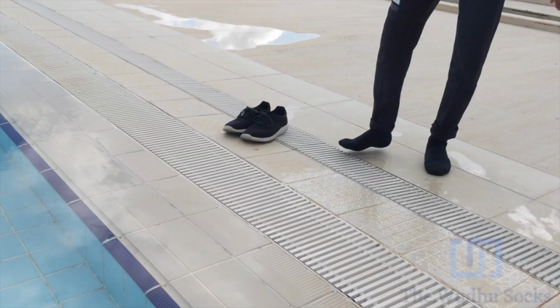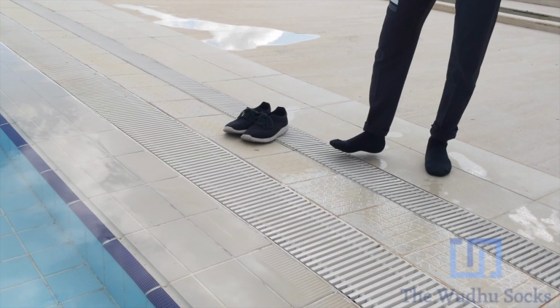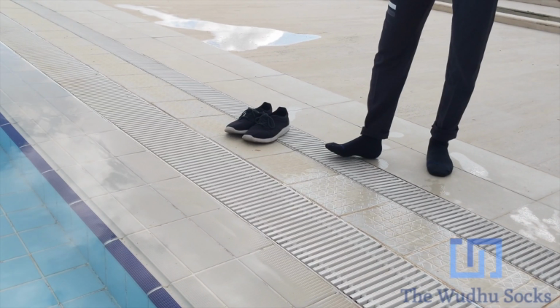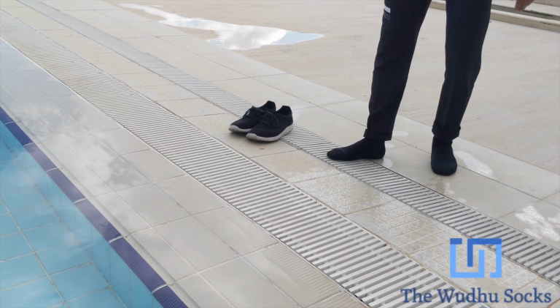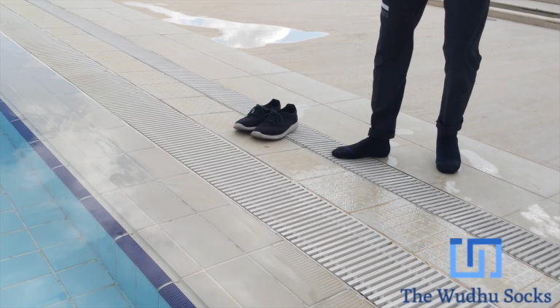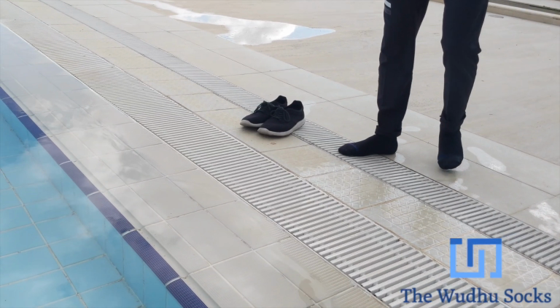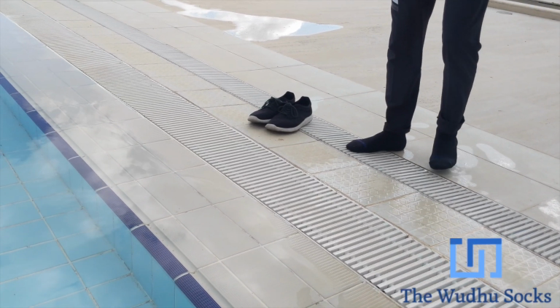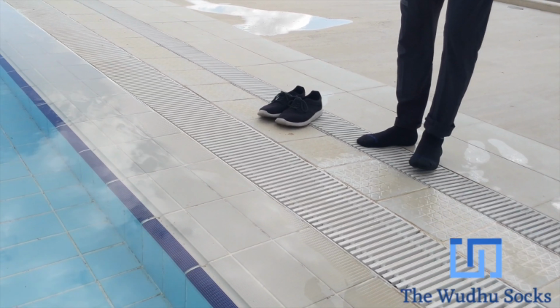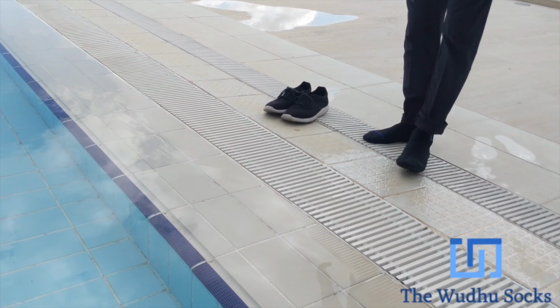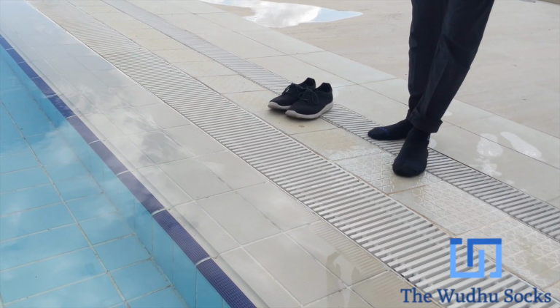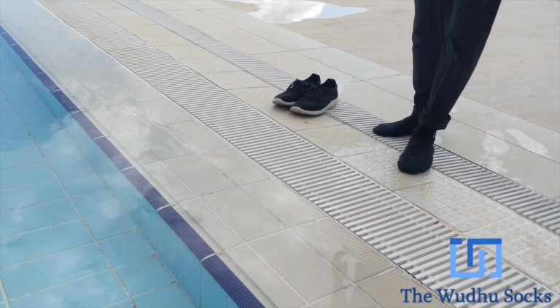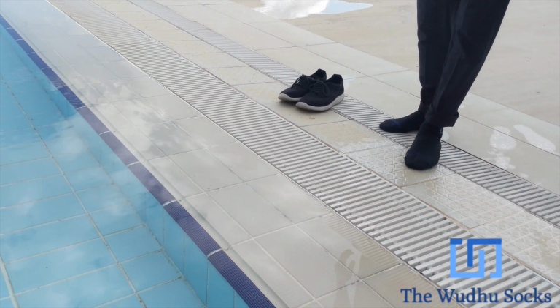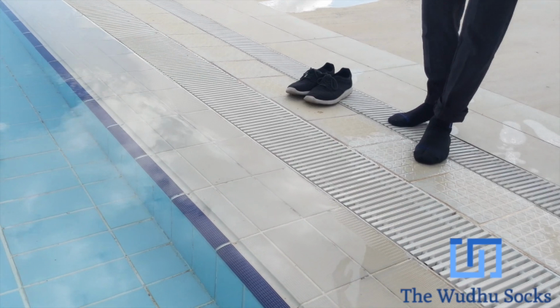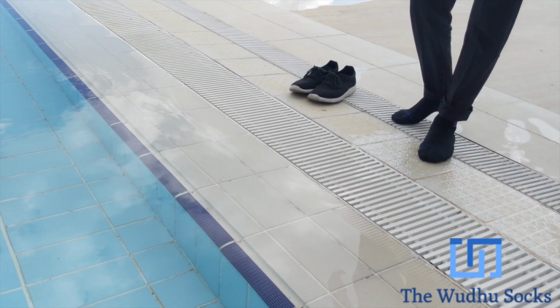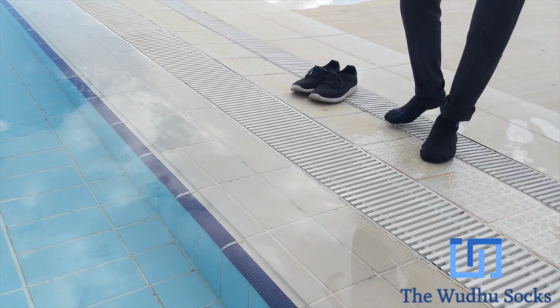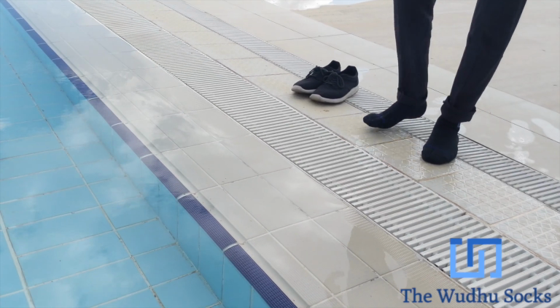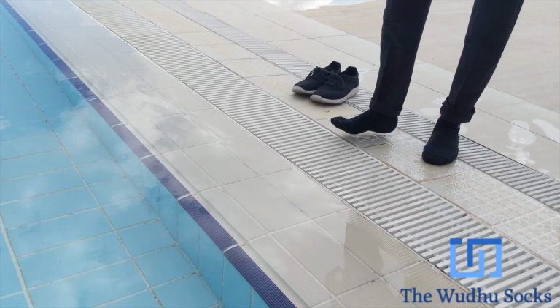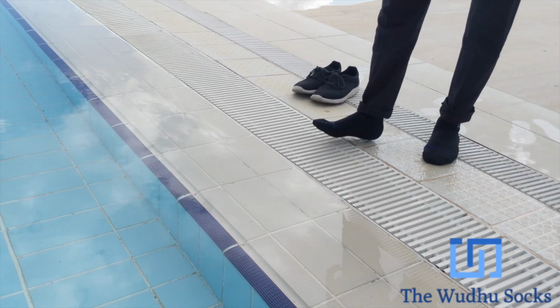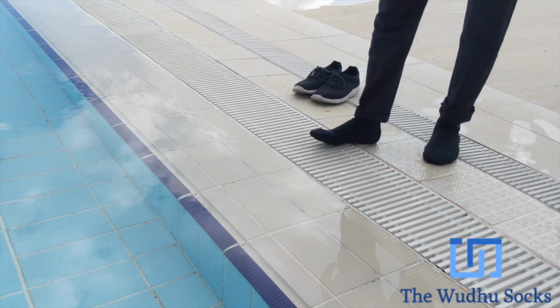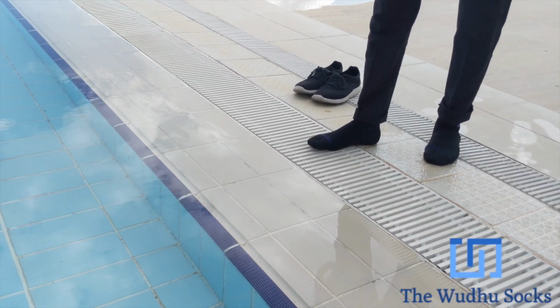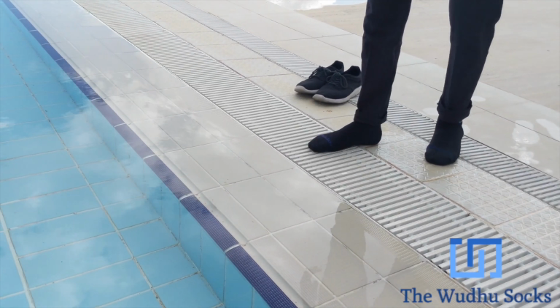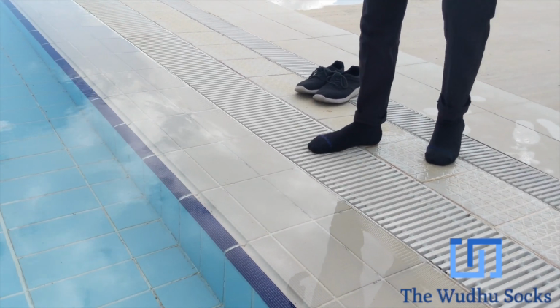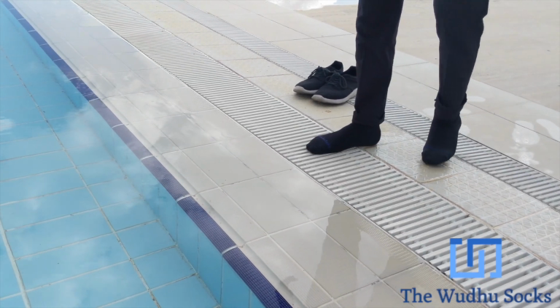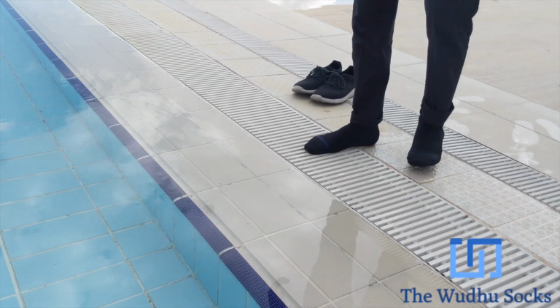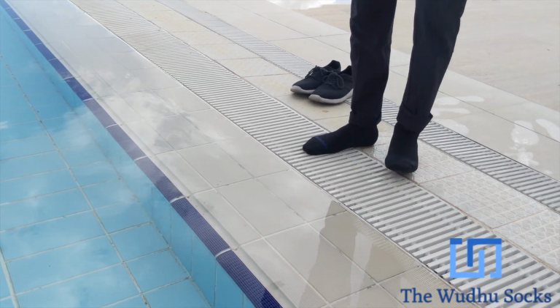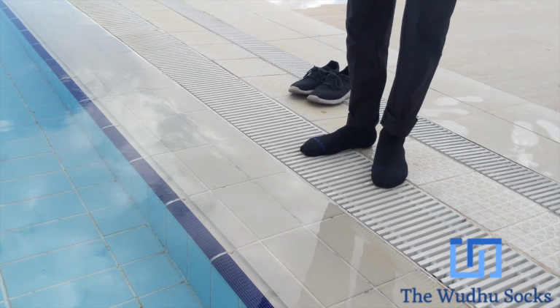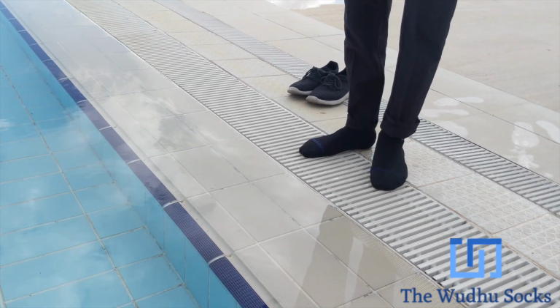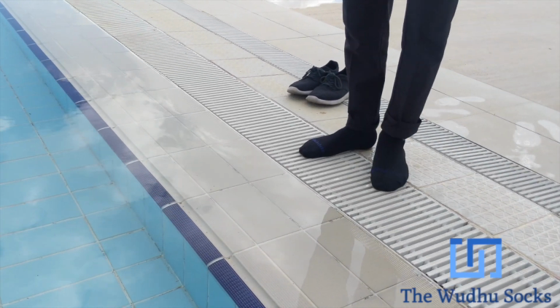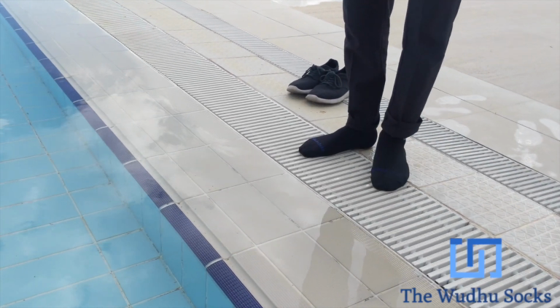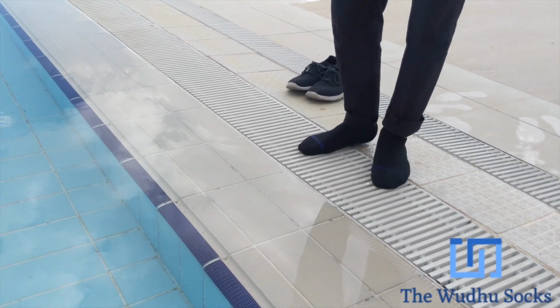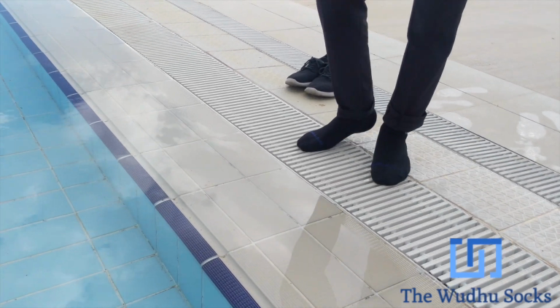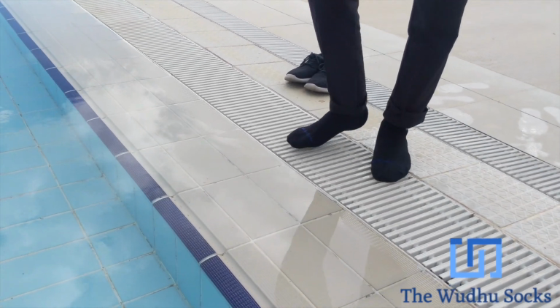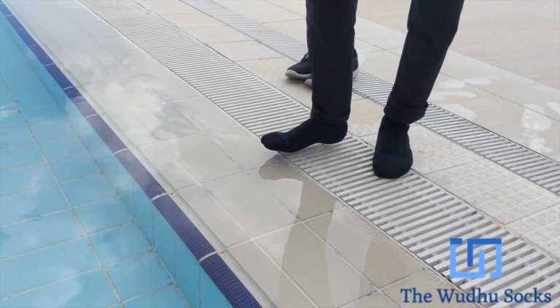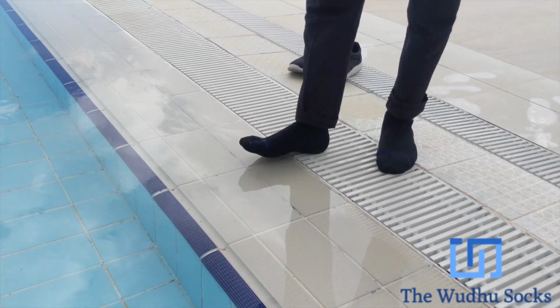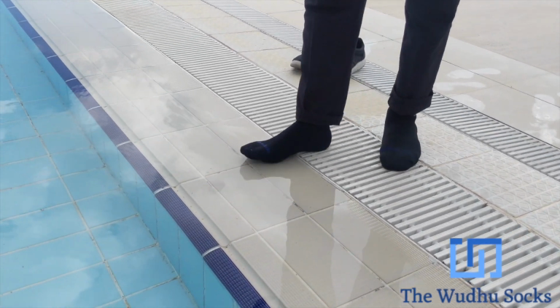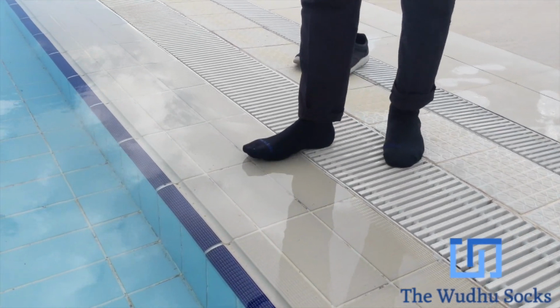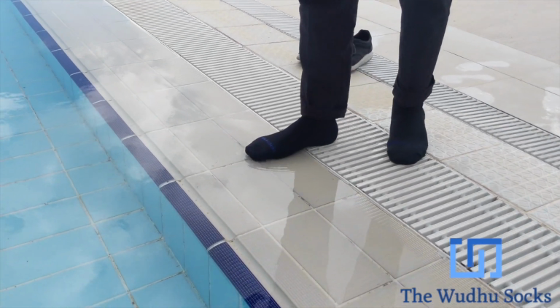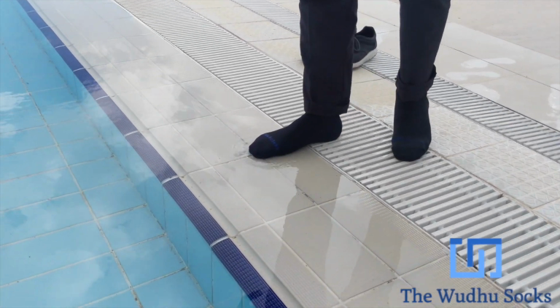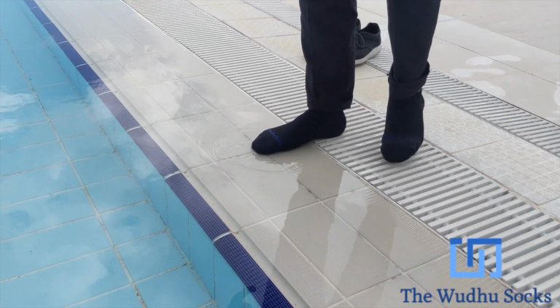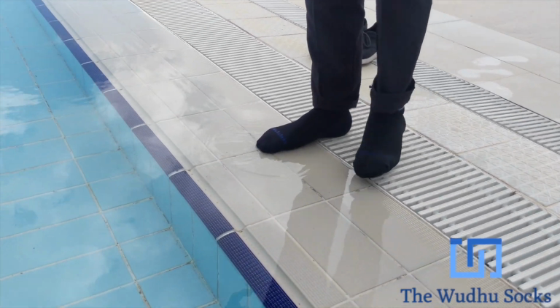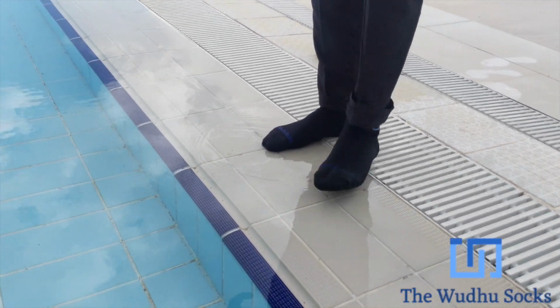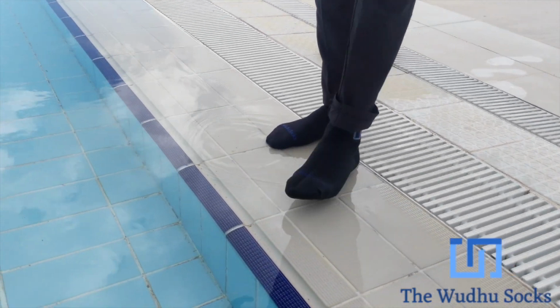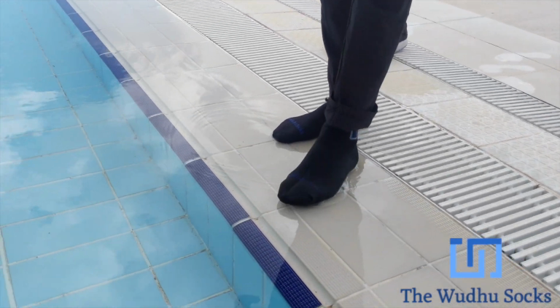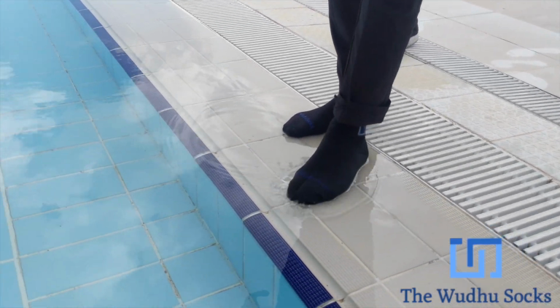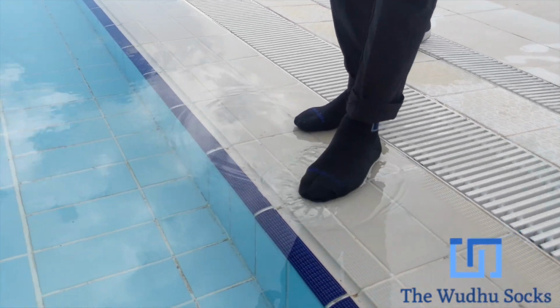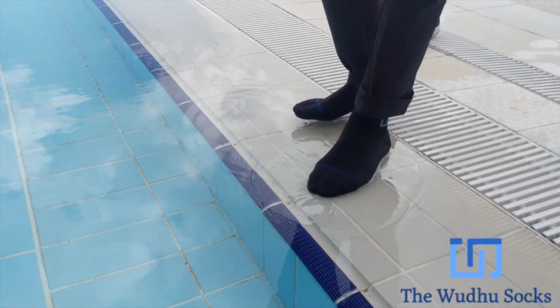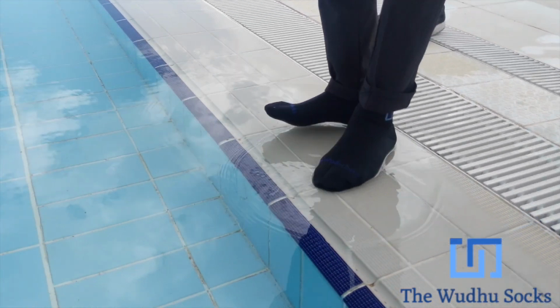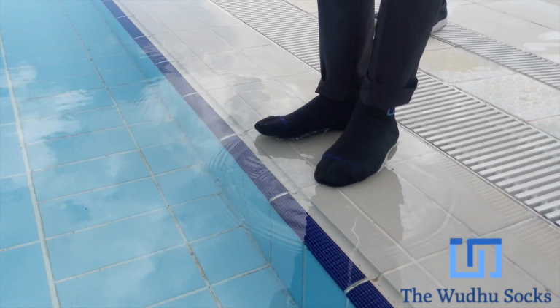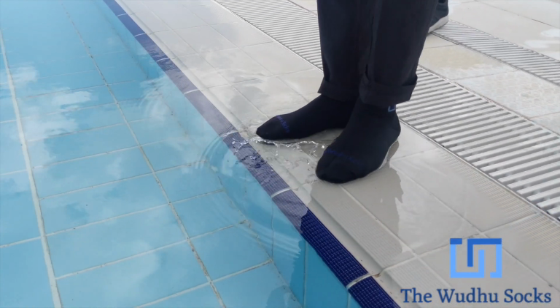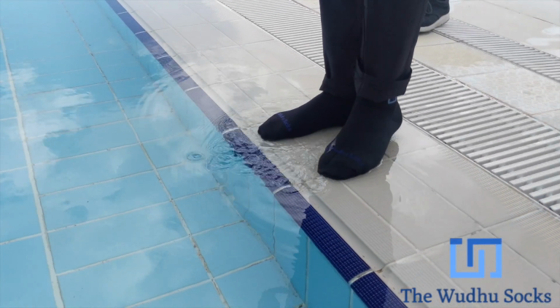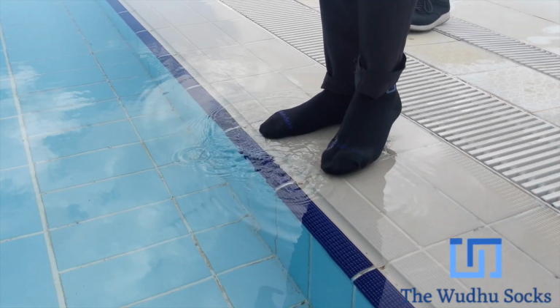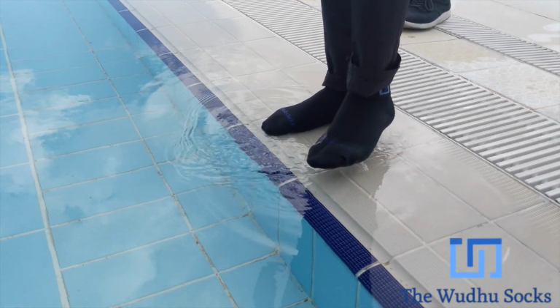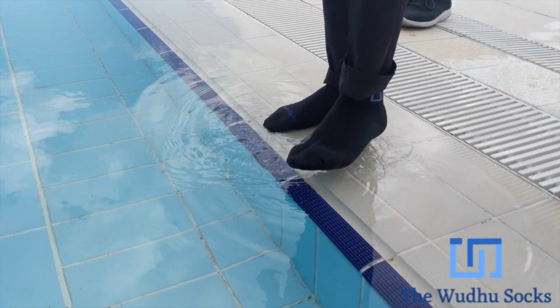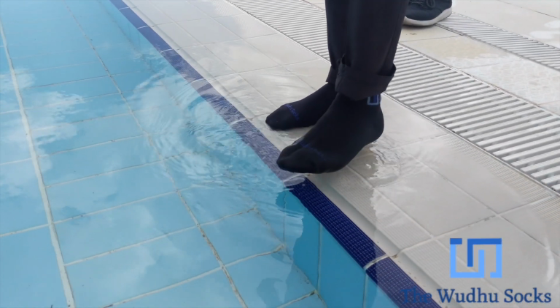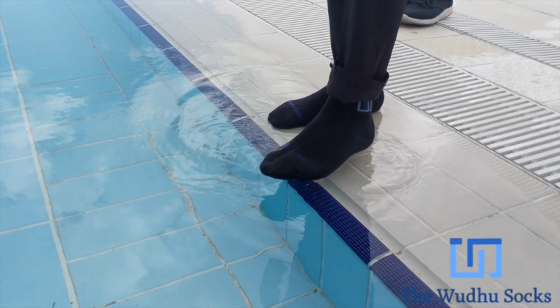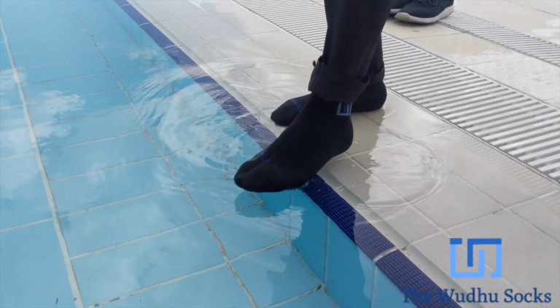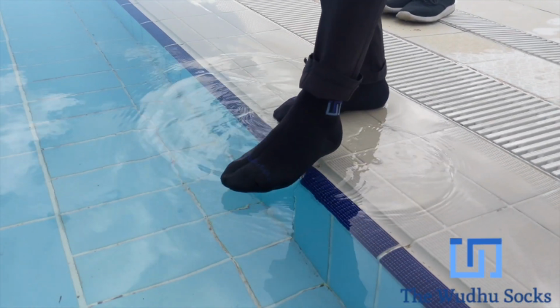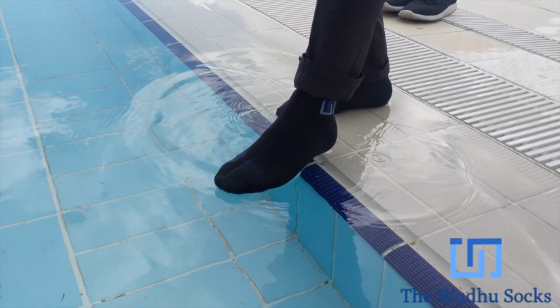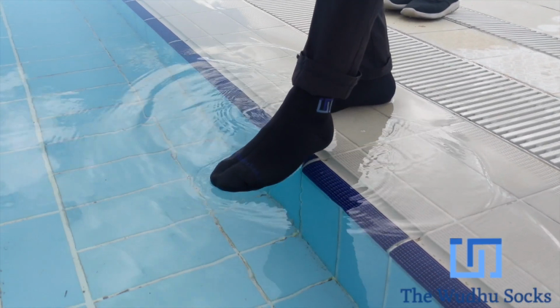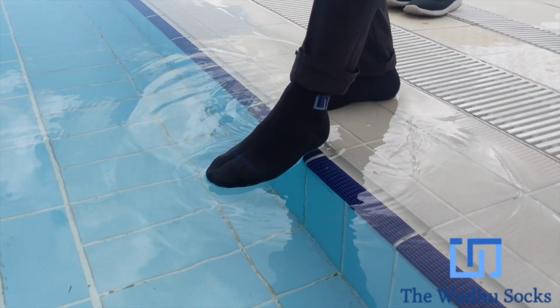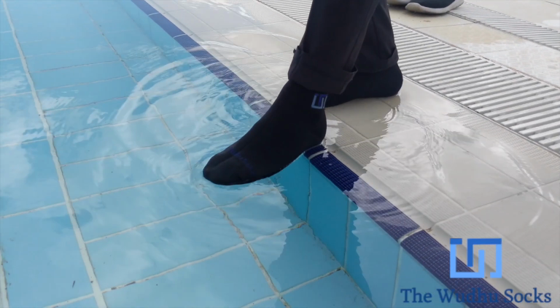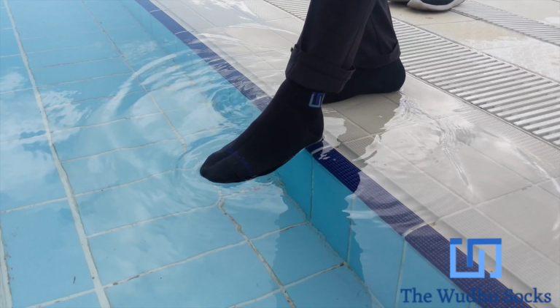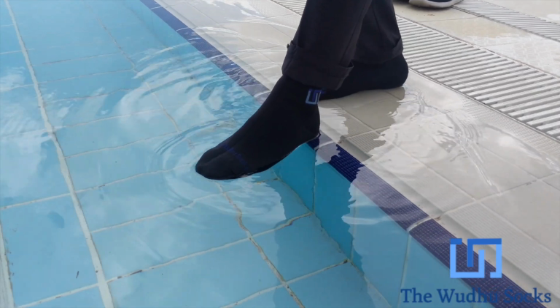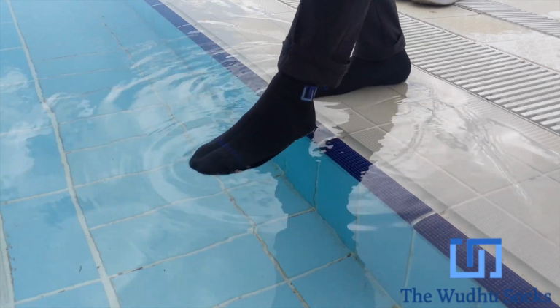This is the waterproof test for the wudu socks. I'm putting my feet into the swimming pool.